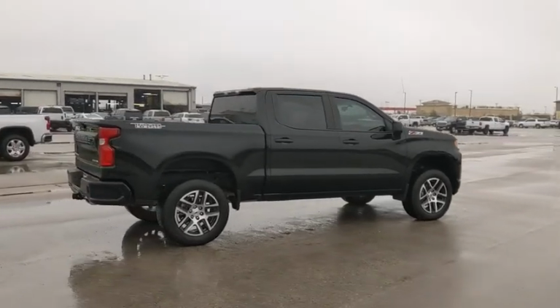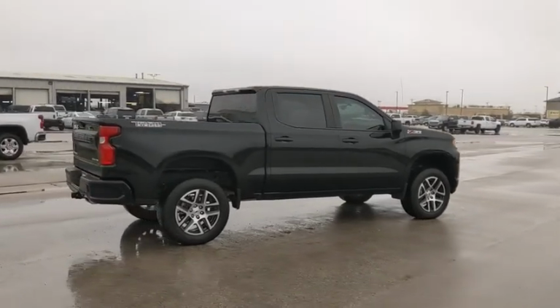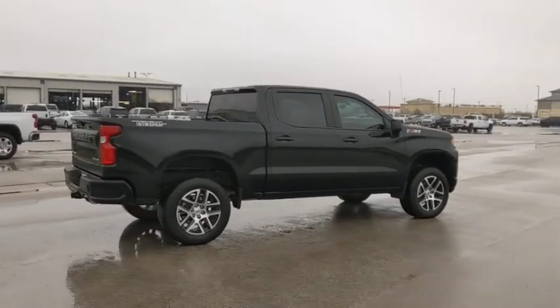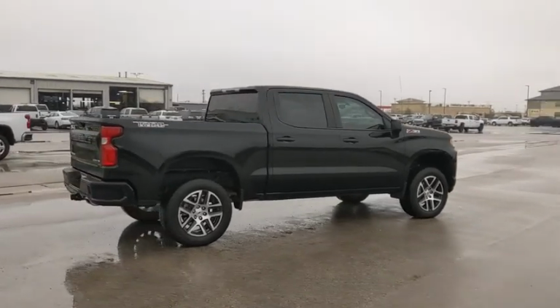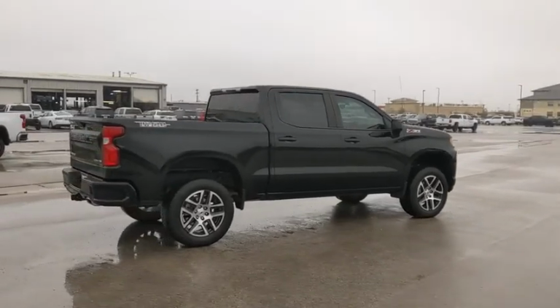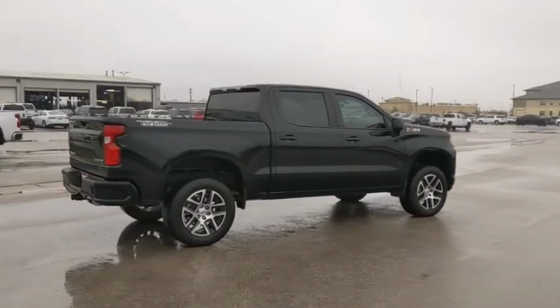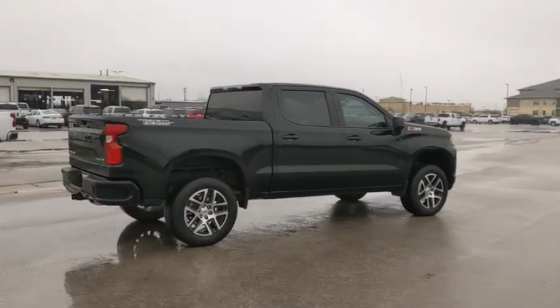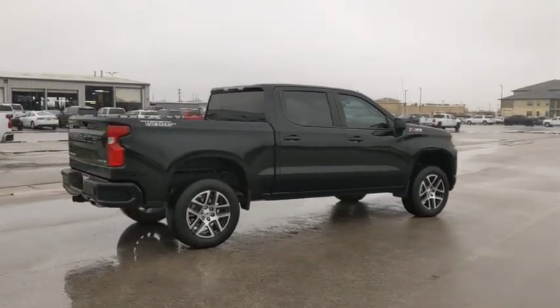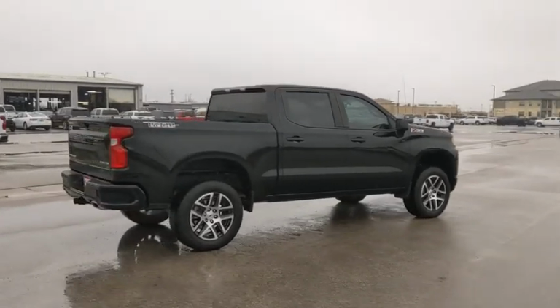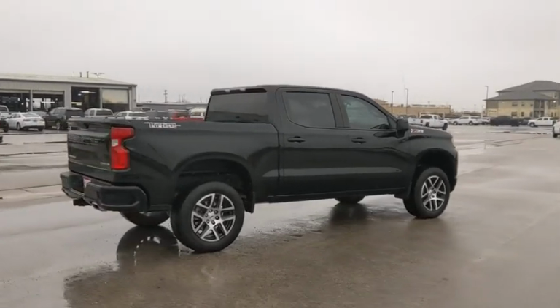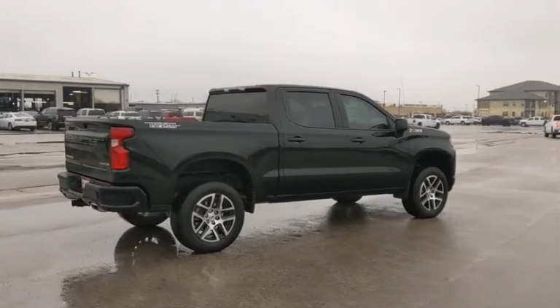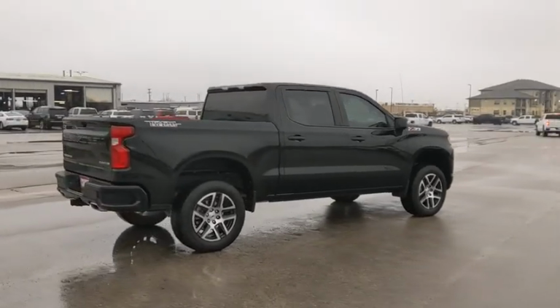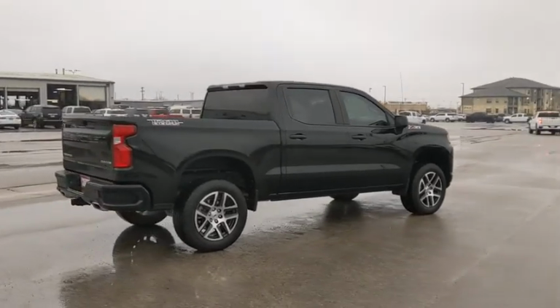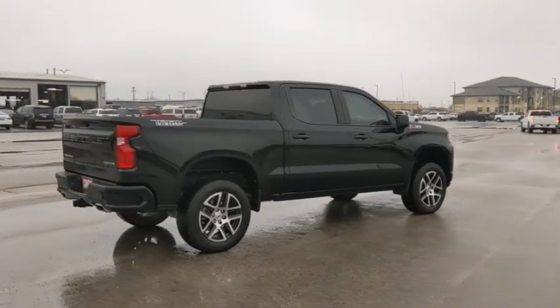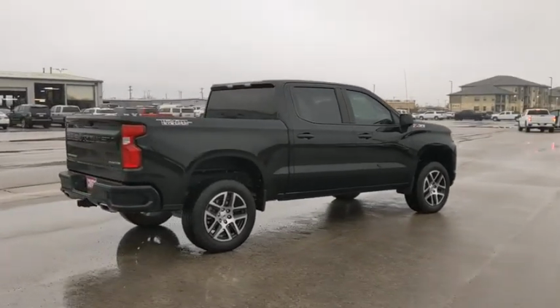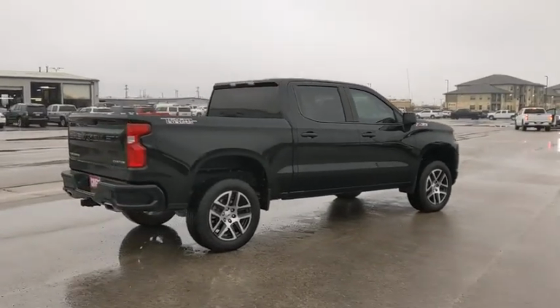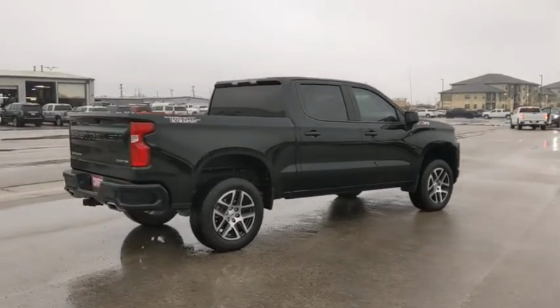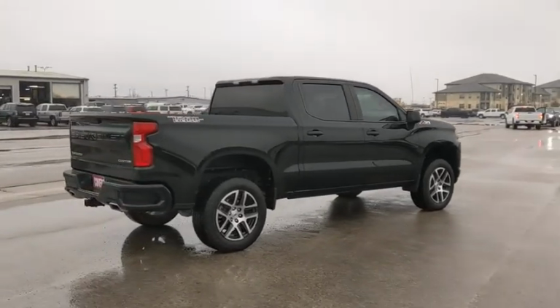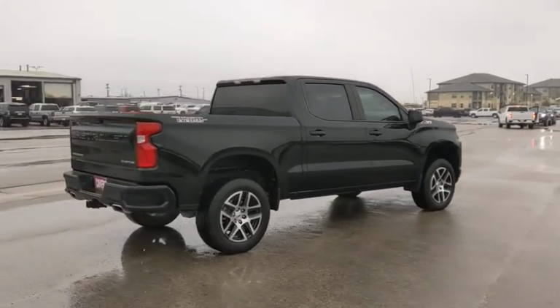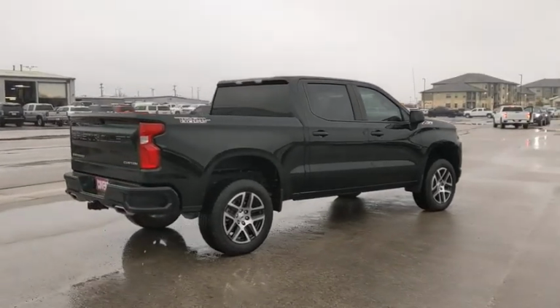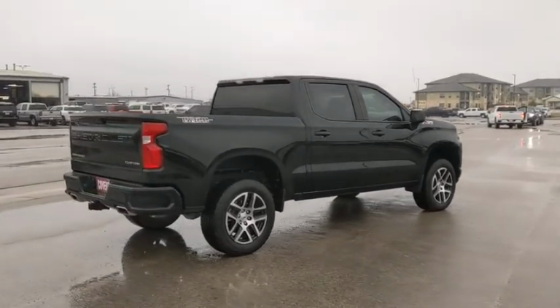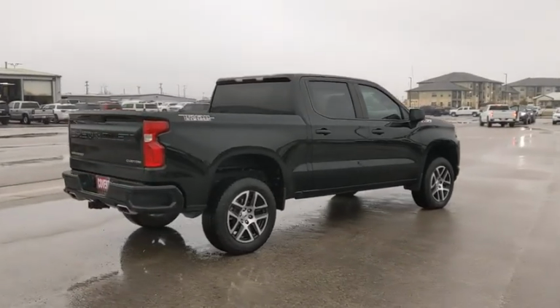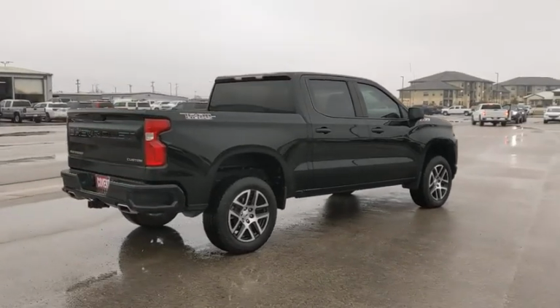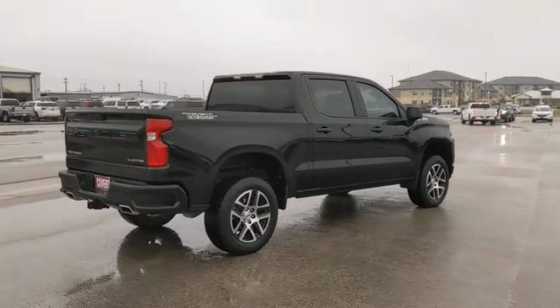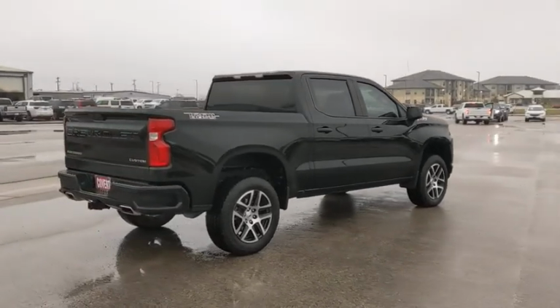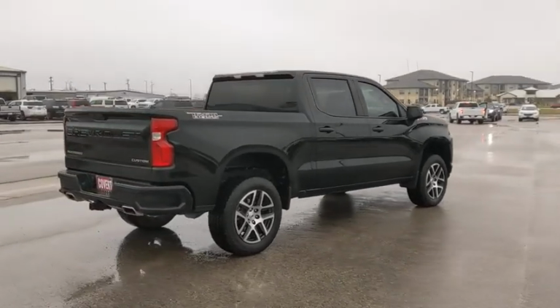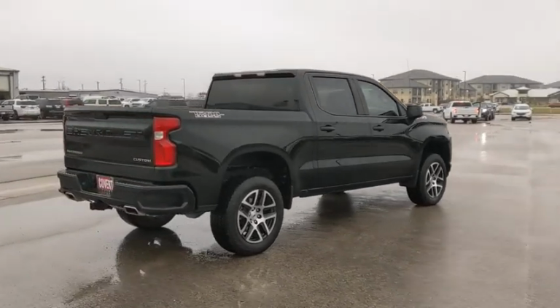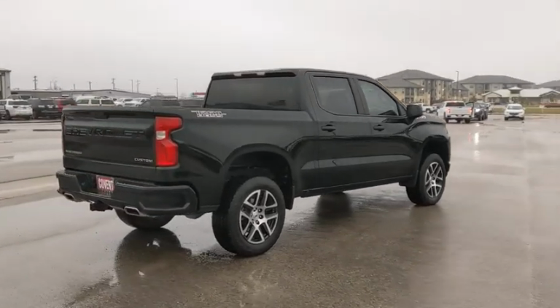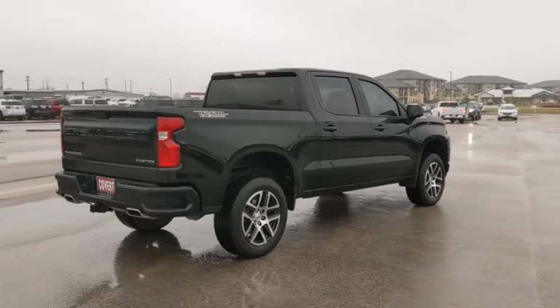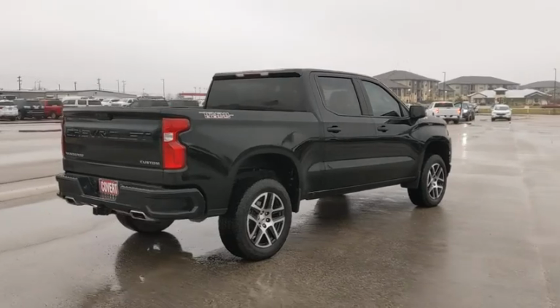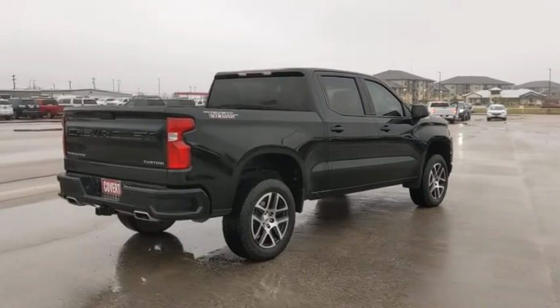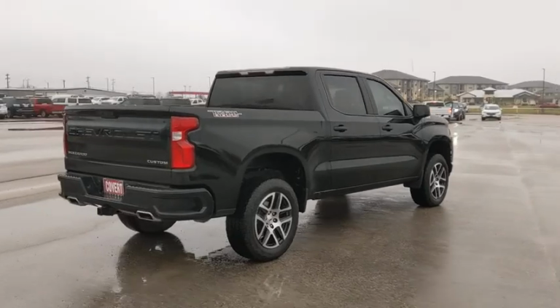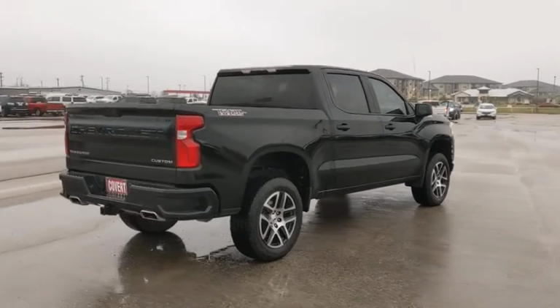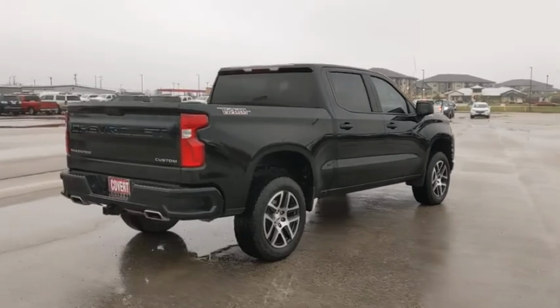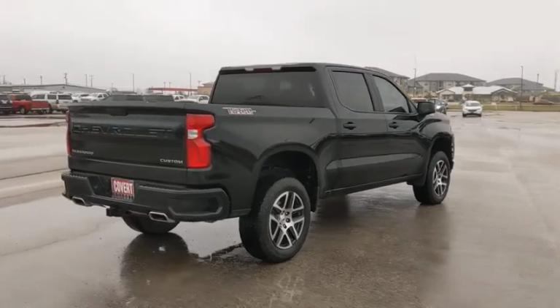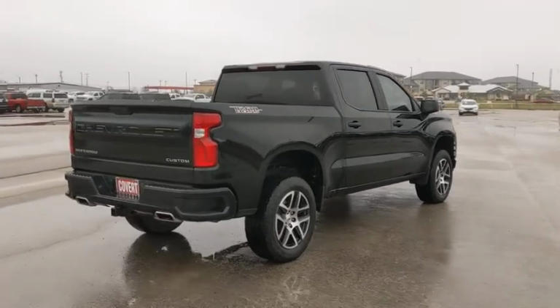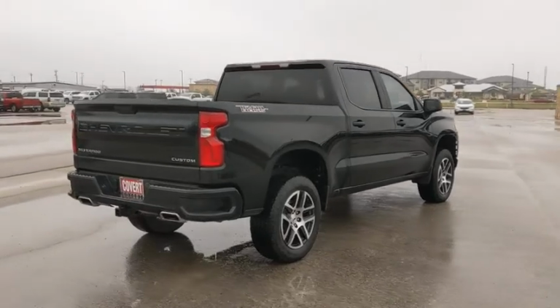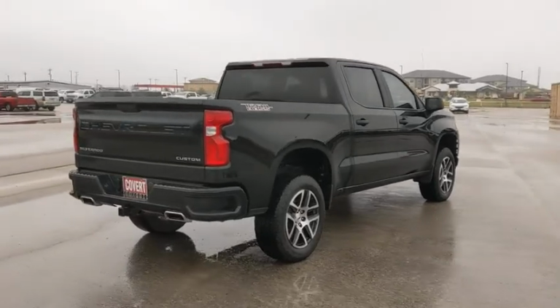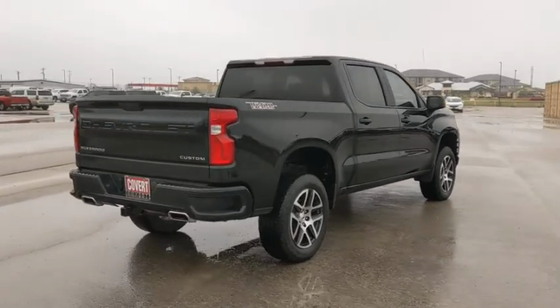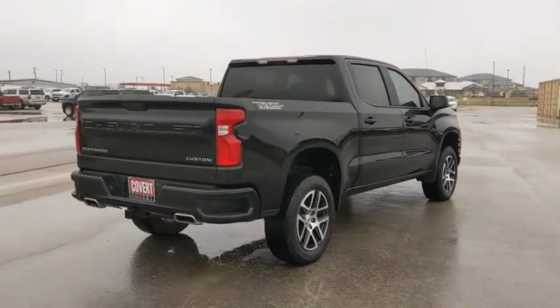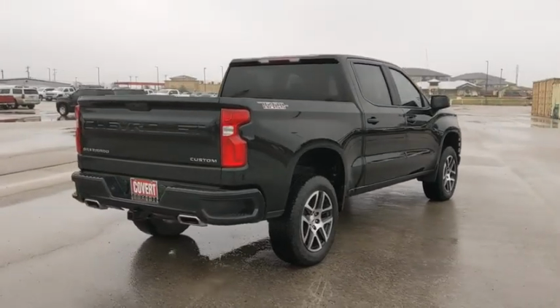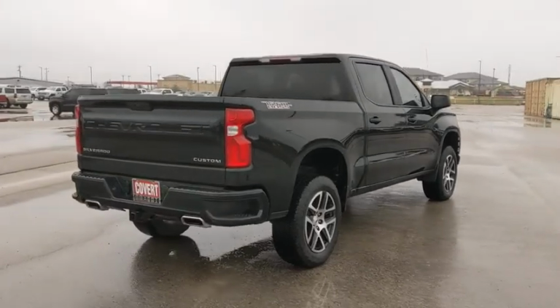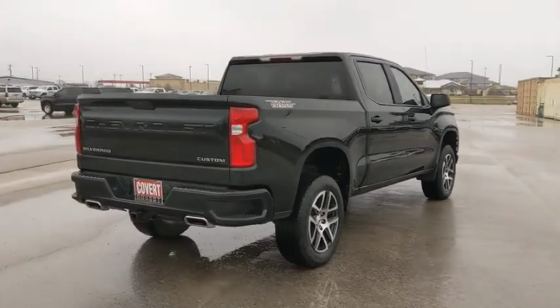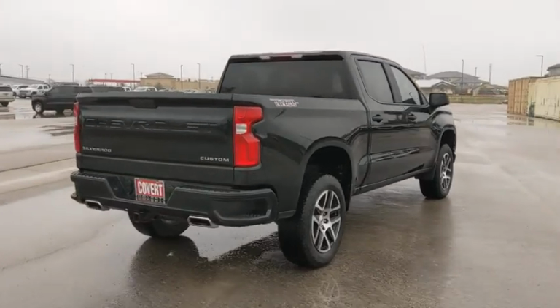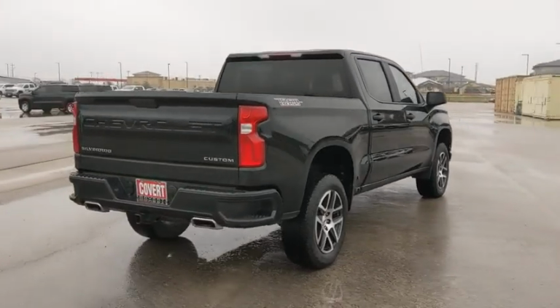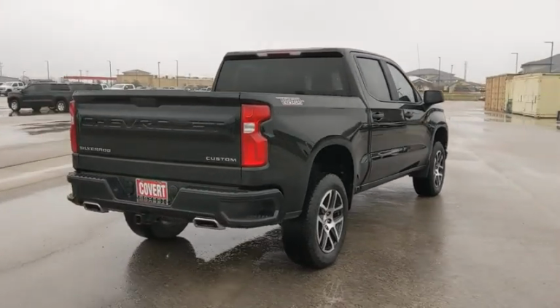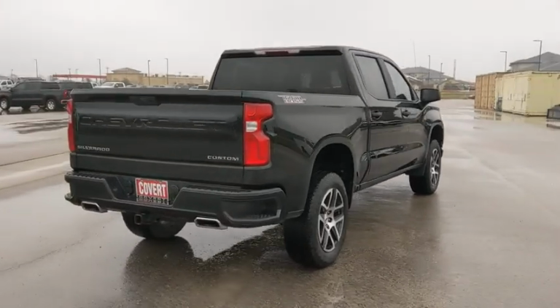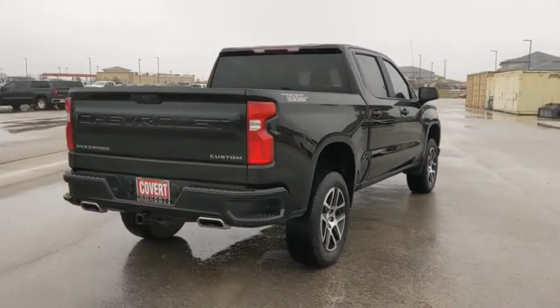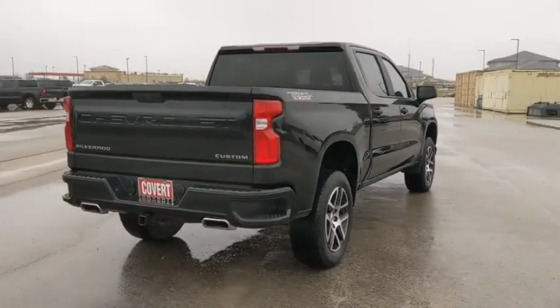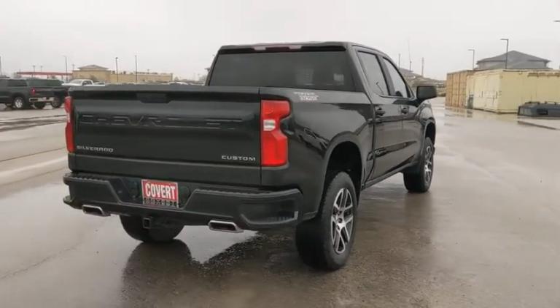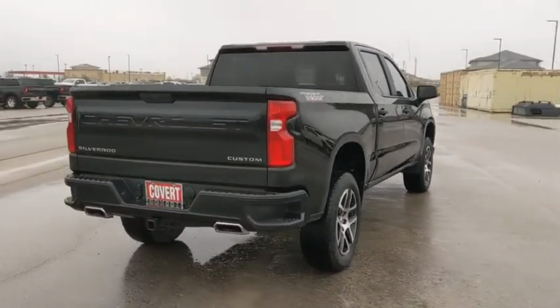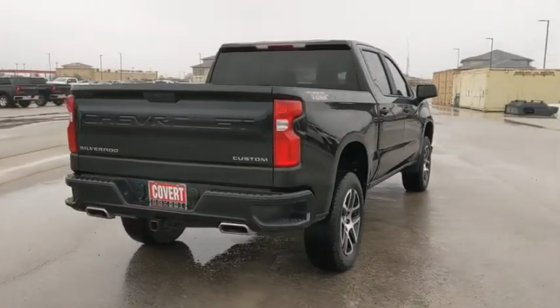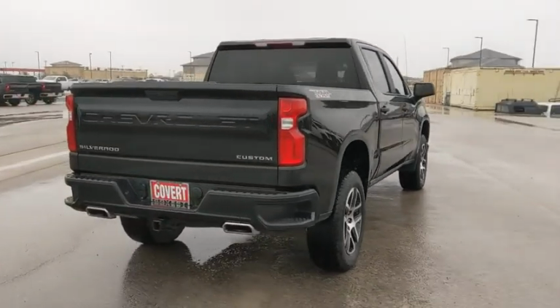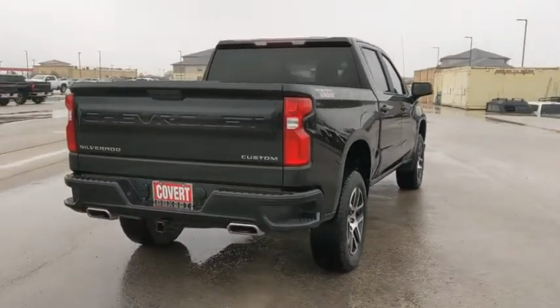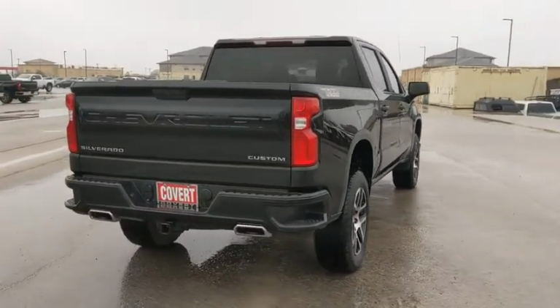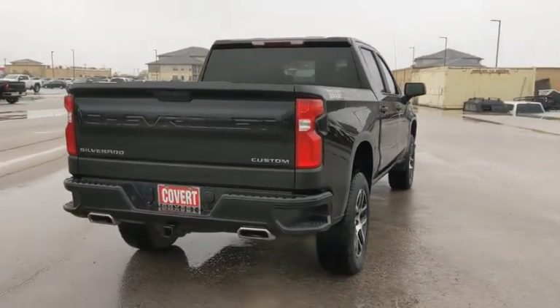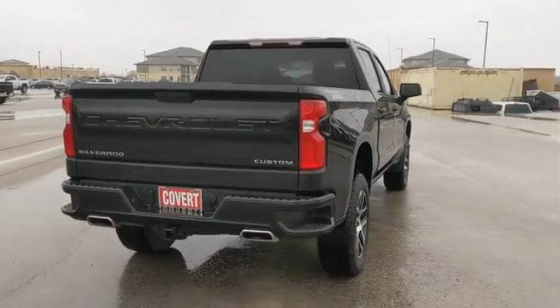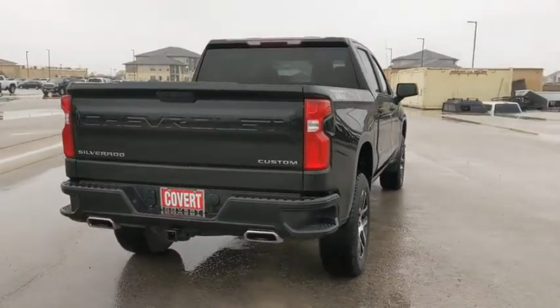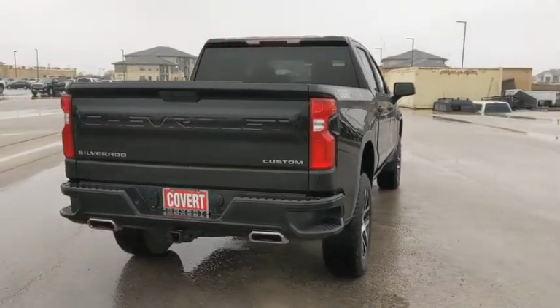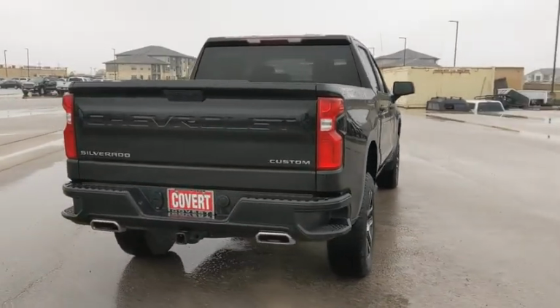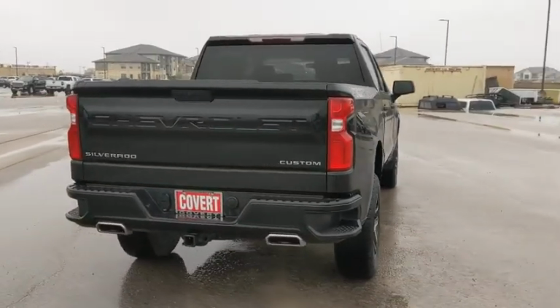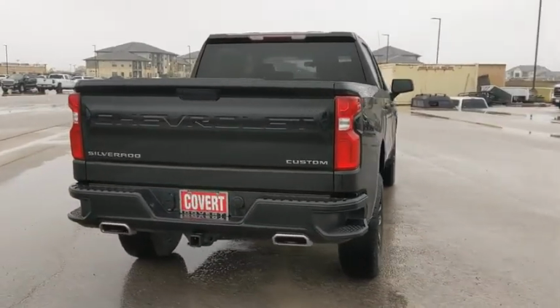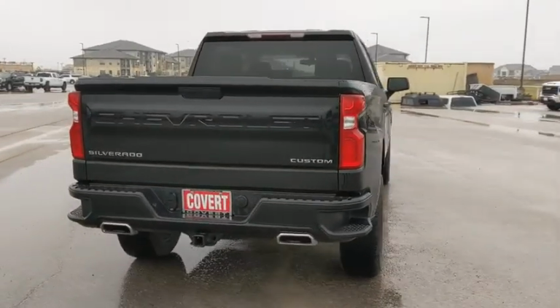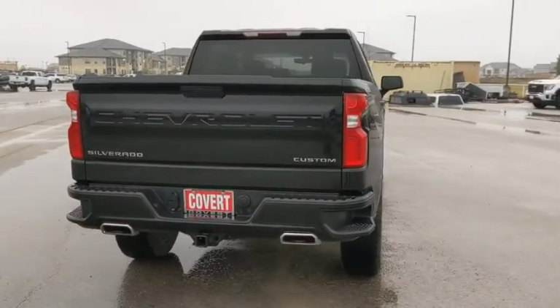This vehicle has less than 35,000 miles. Here are some of this vehicle's great options: back-up camera,